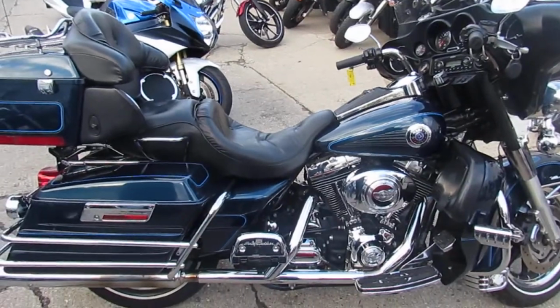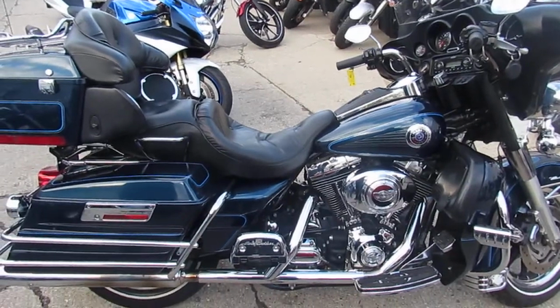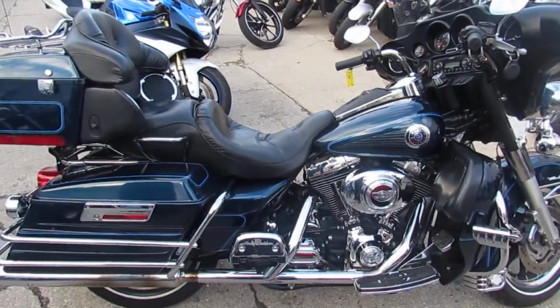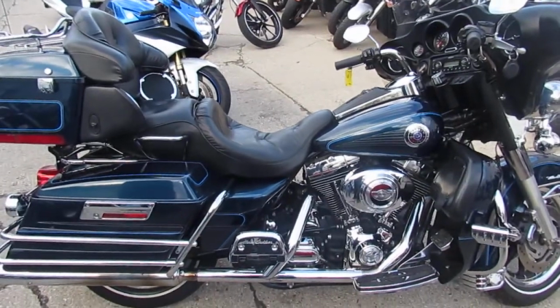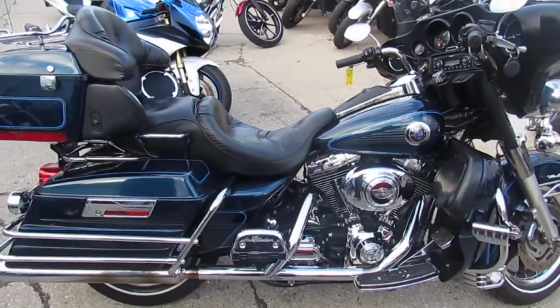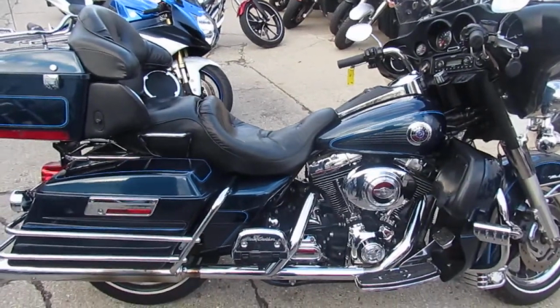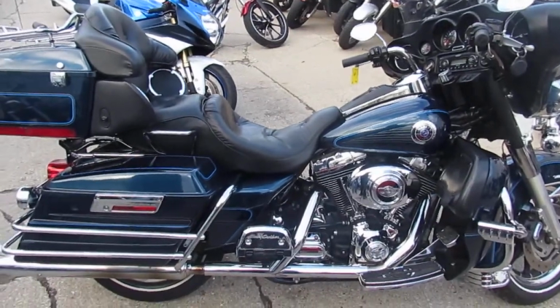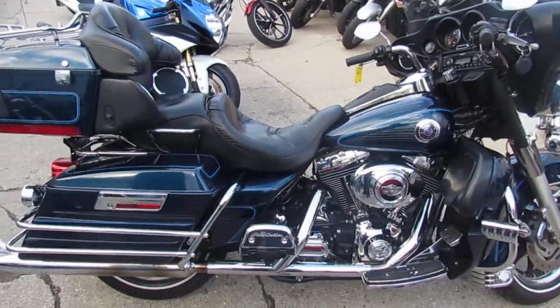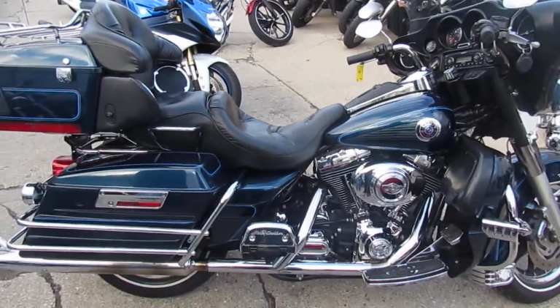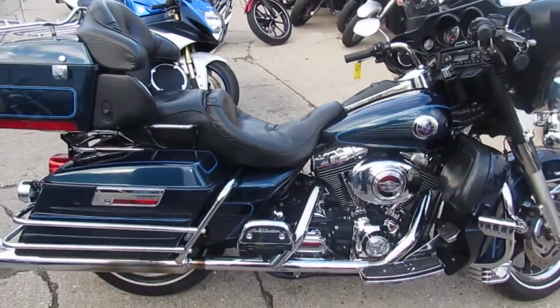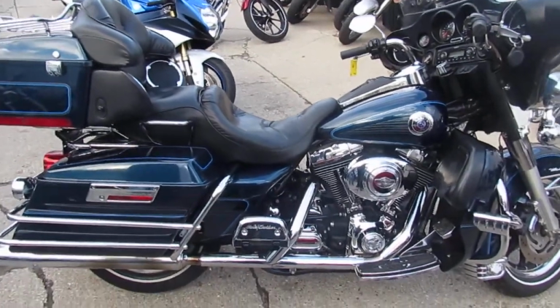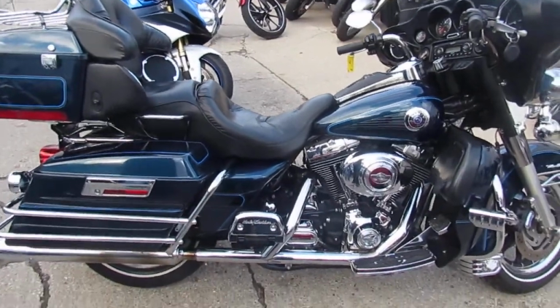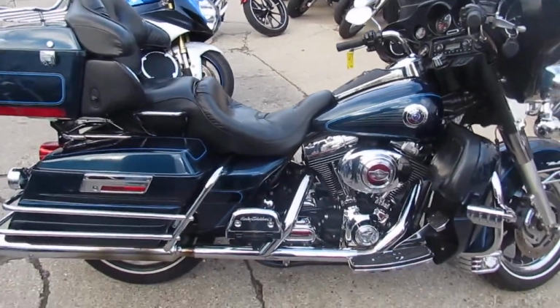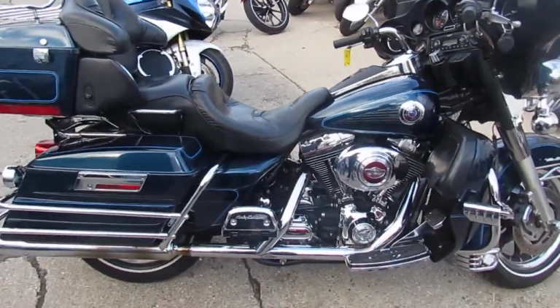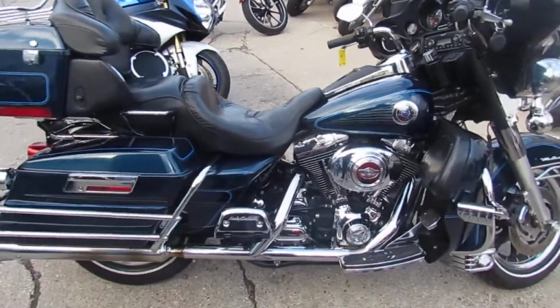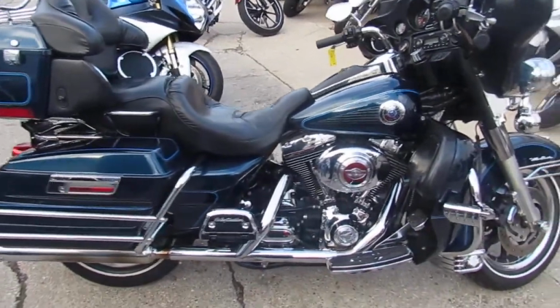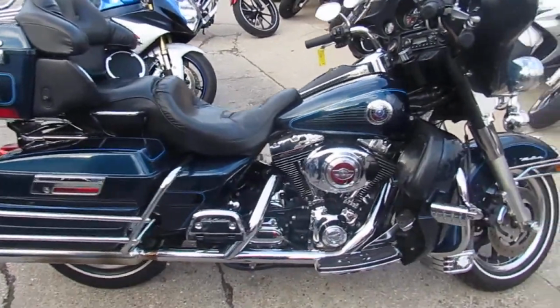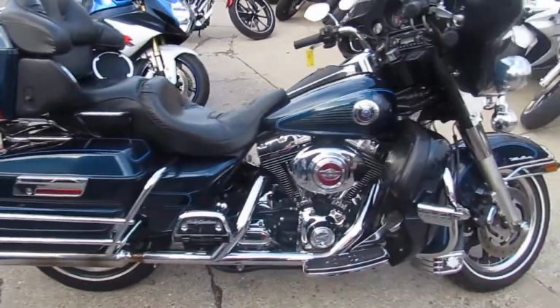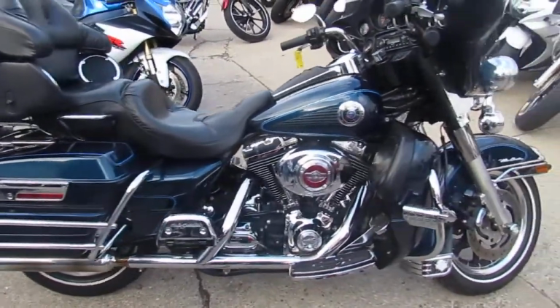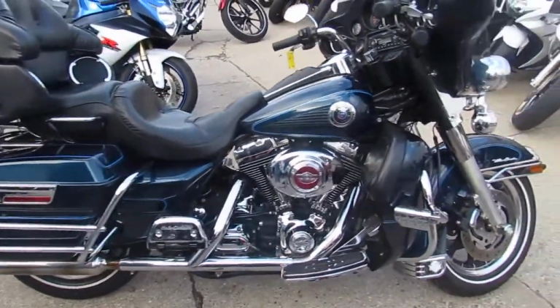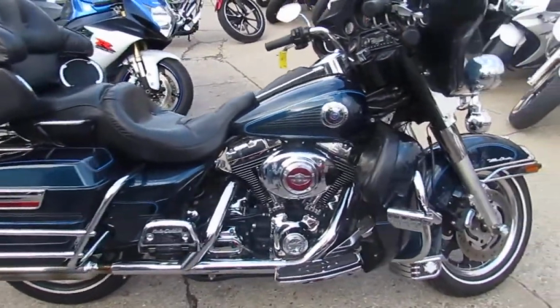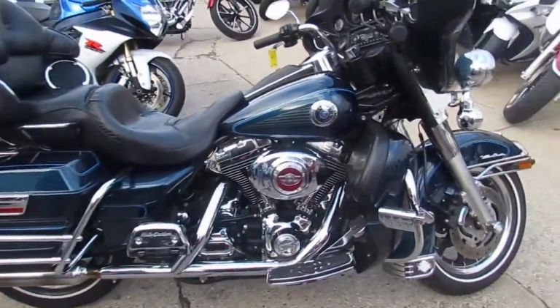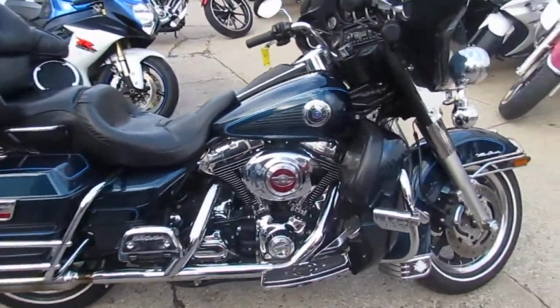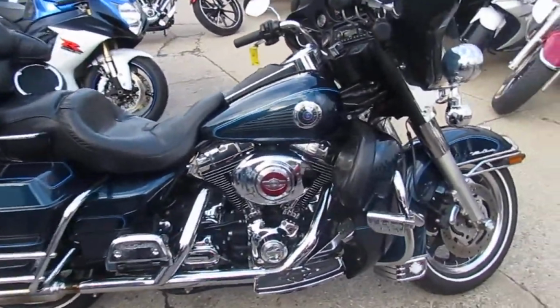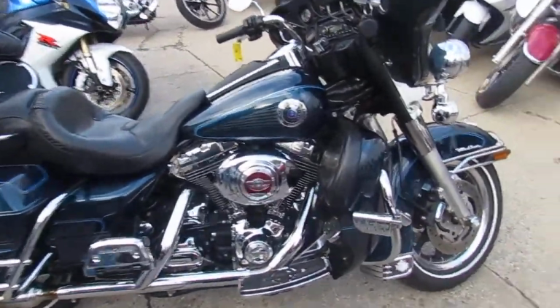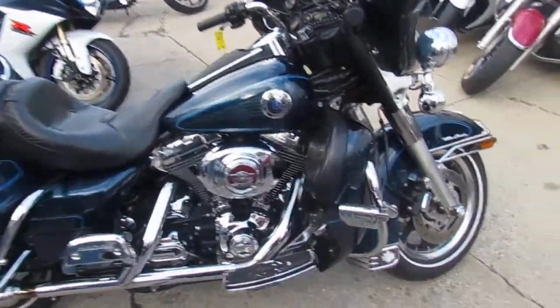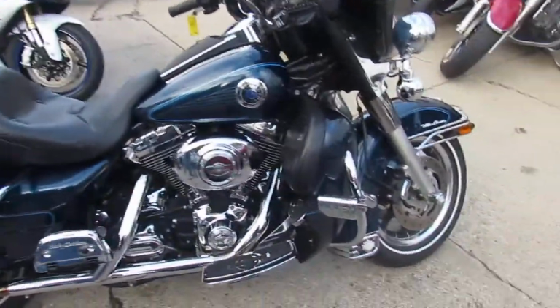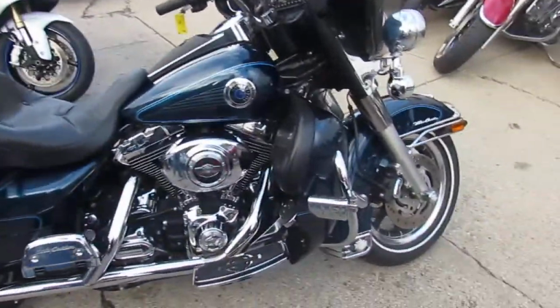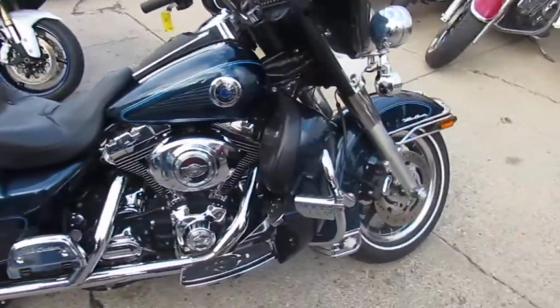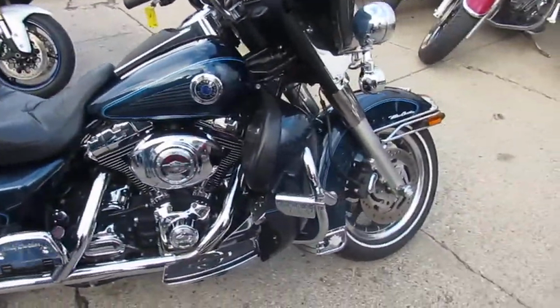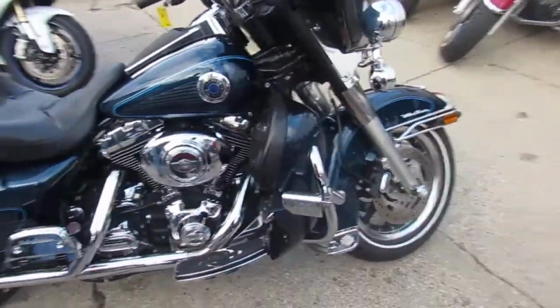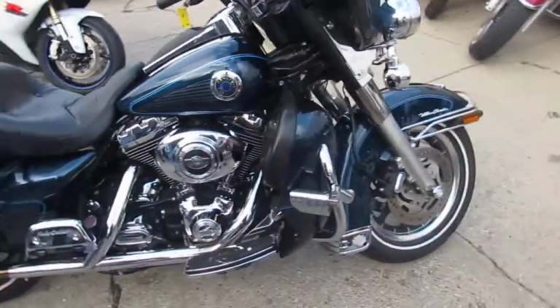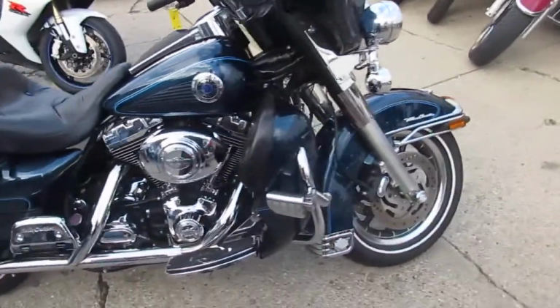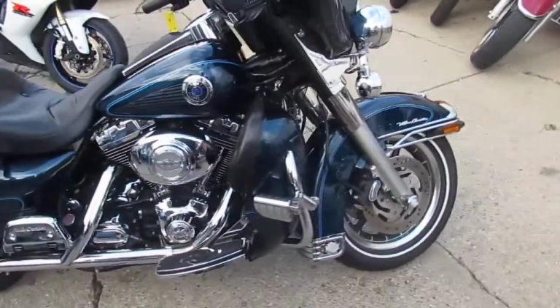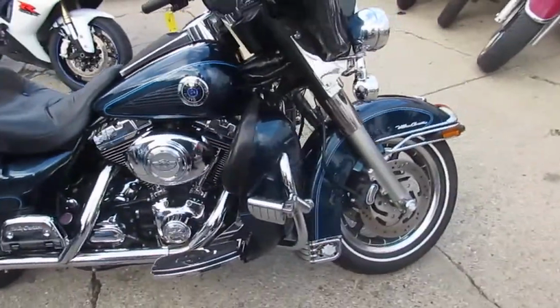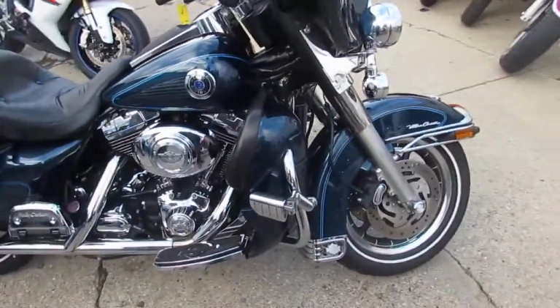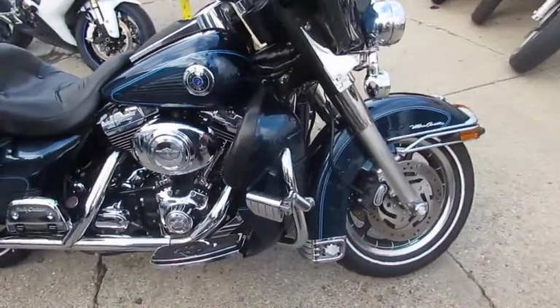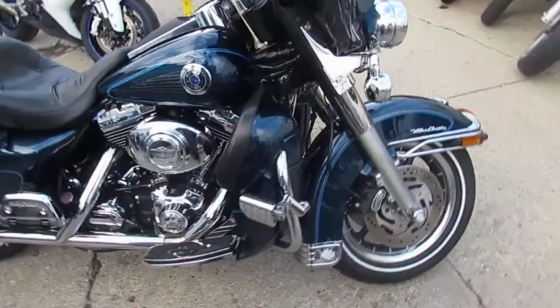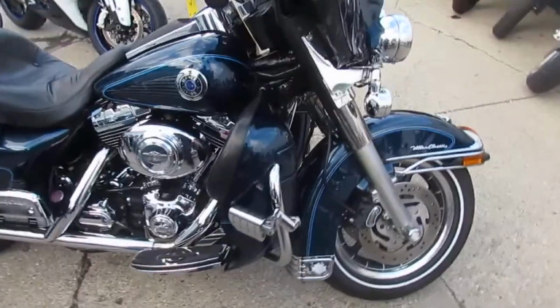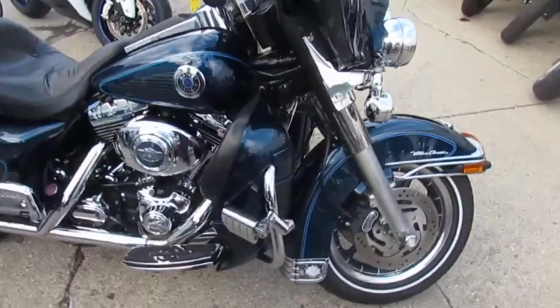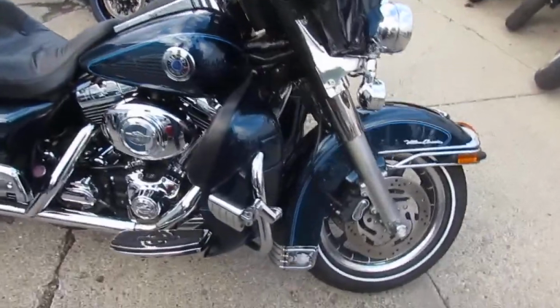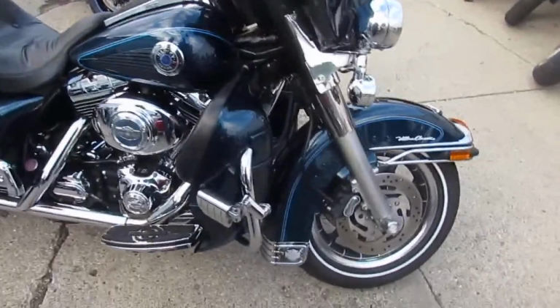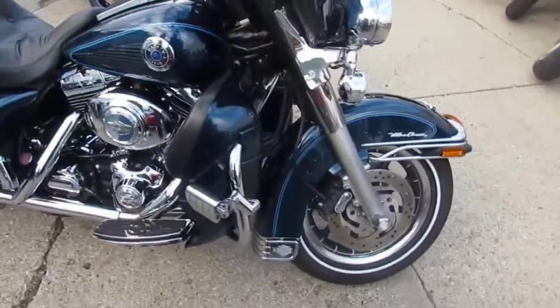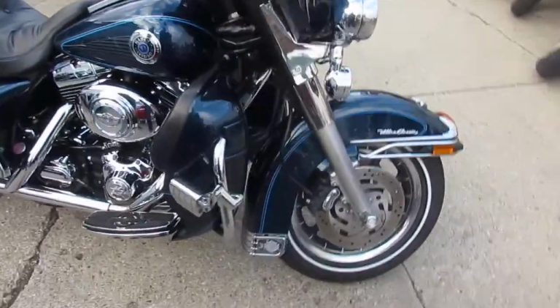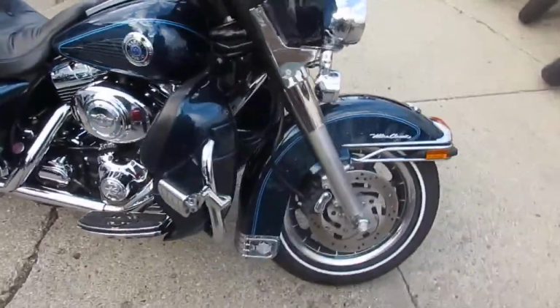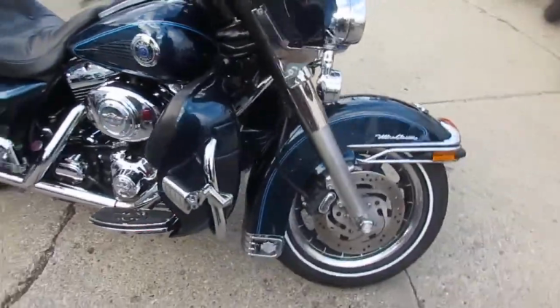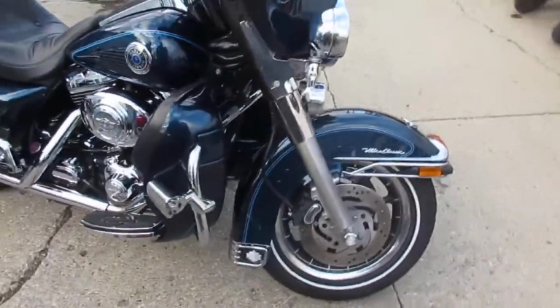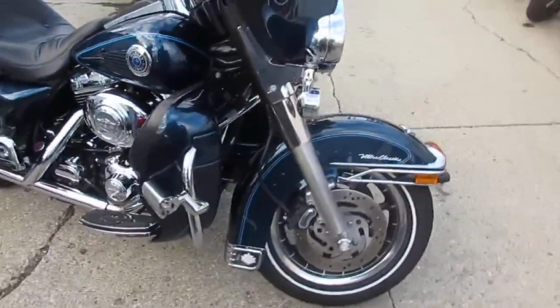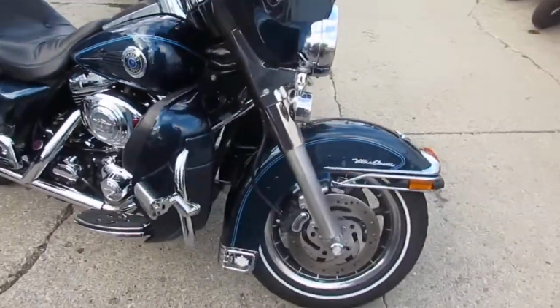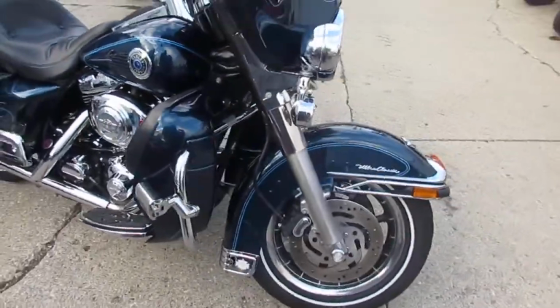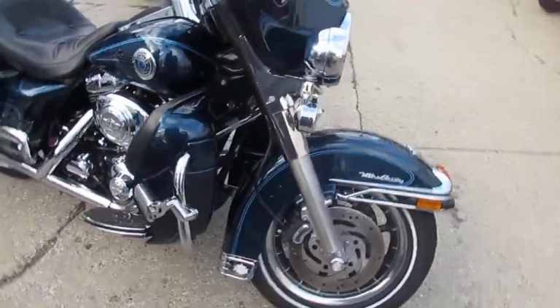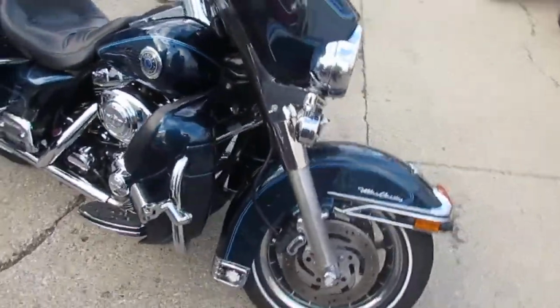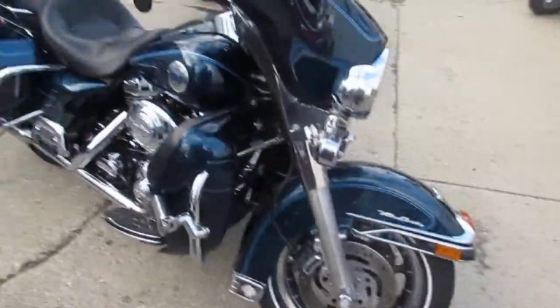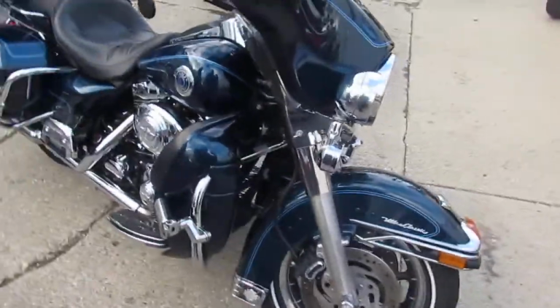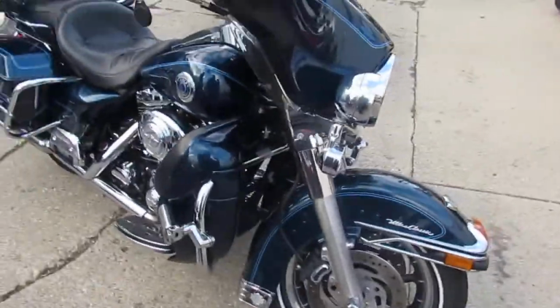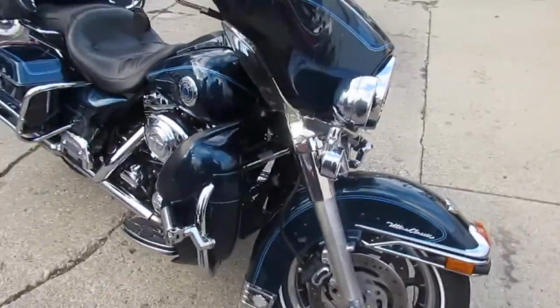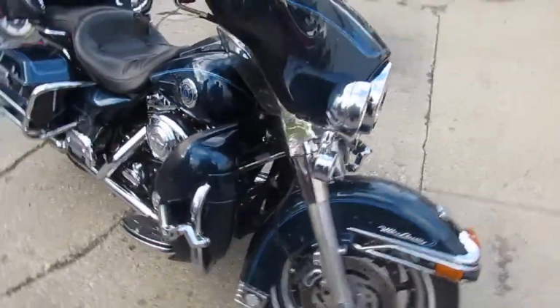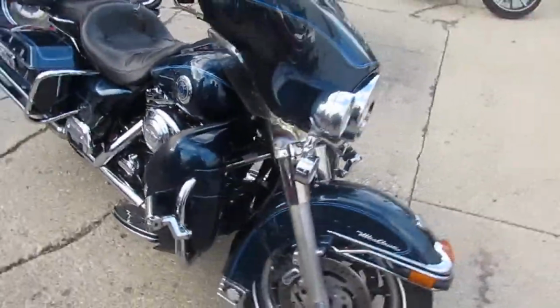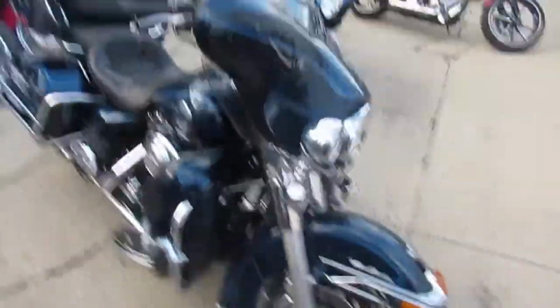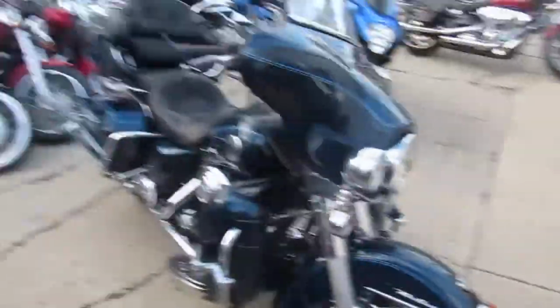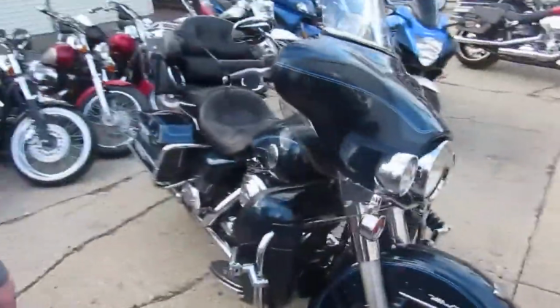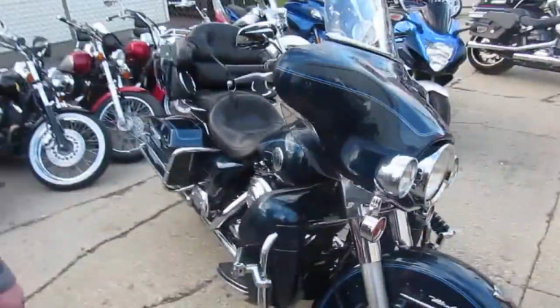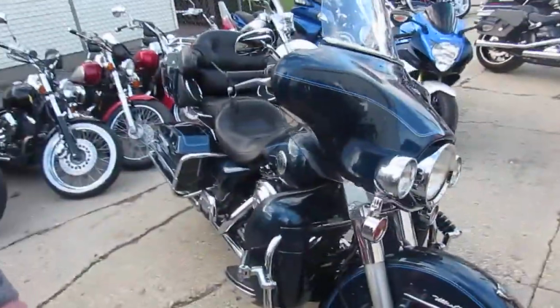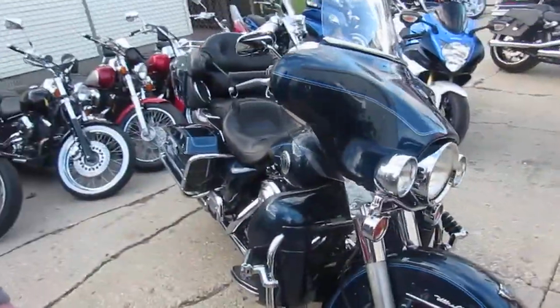It's approvalpowersports.com. We're doing some videos on our used Harleys. We've got over 500 used bikes in our showroom, over 300 used Harleys.